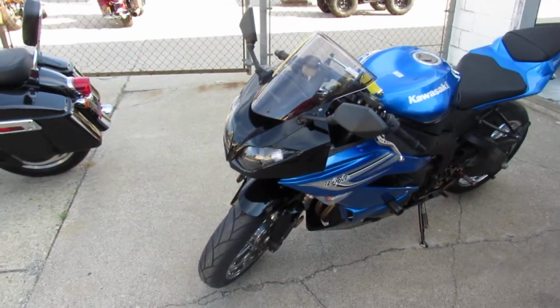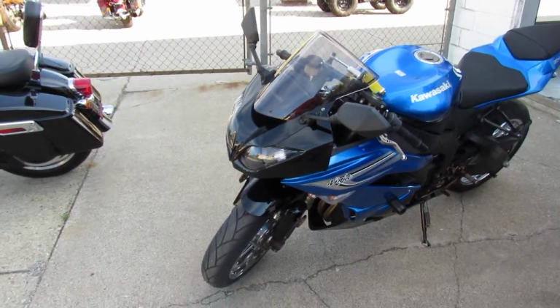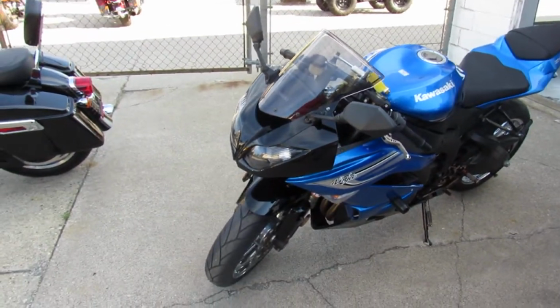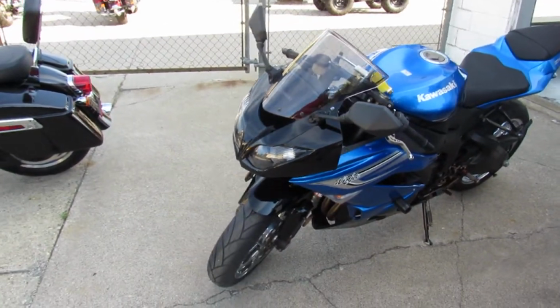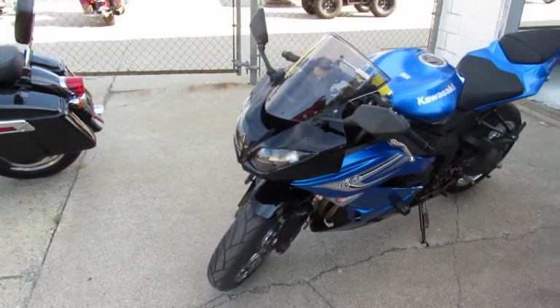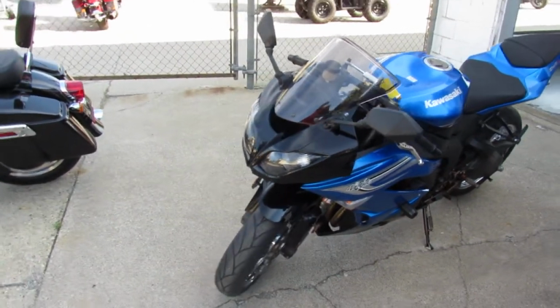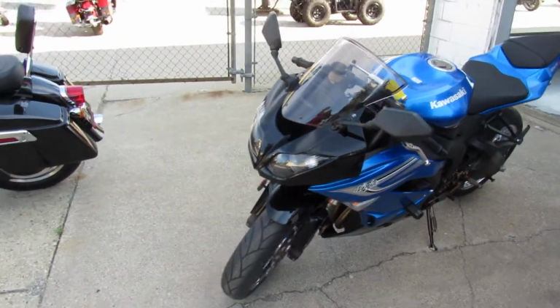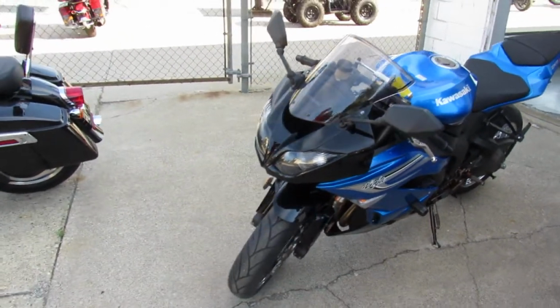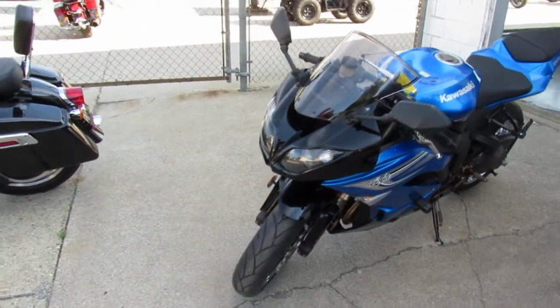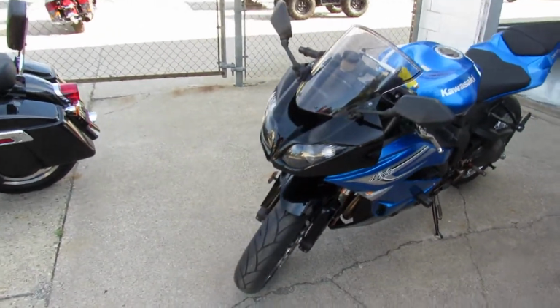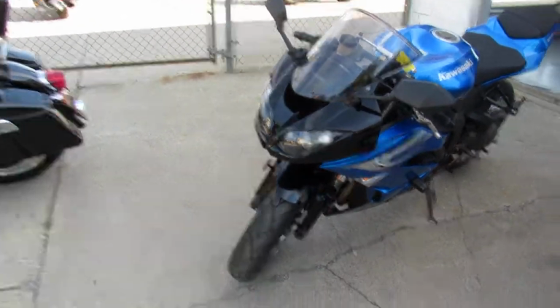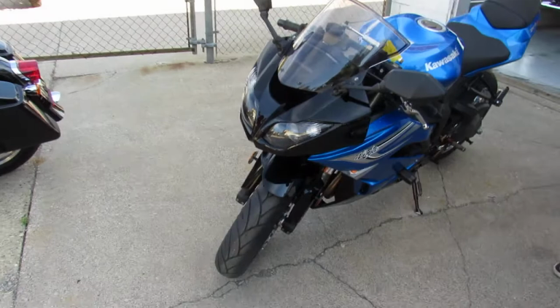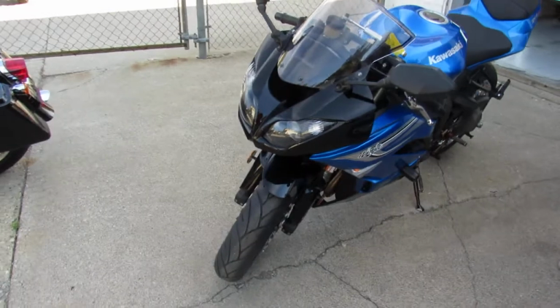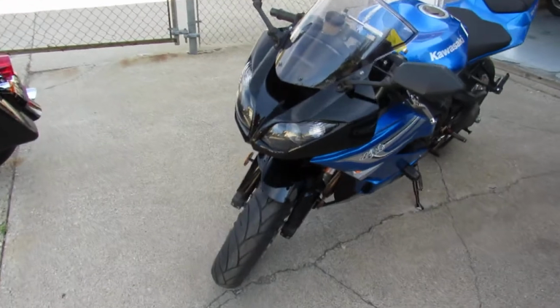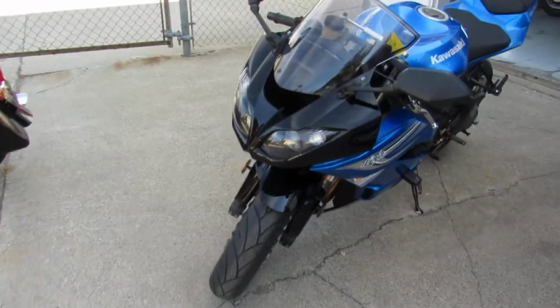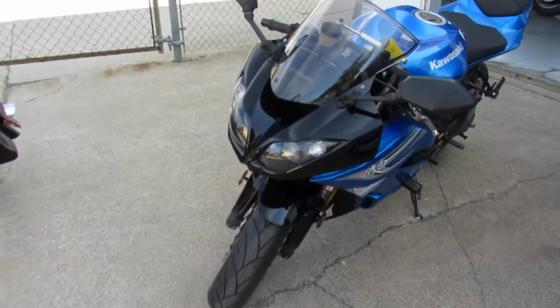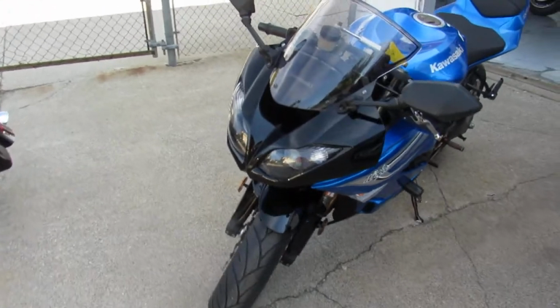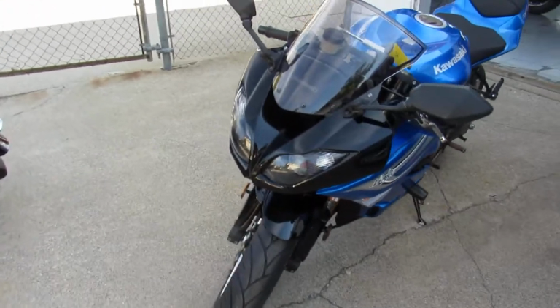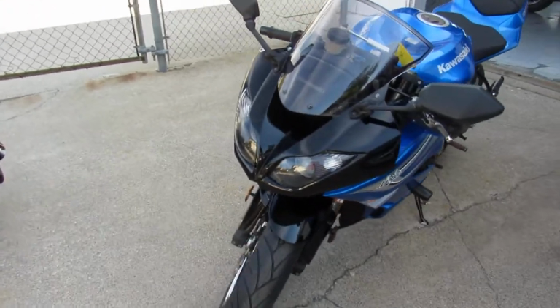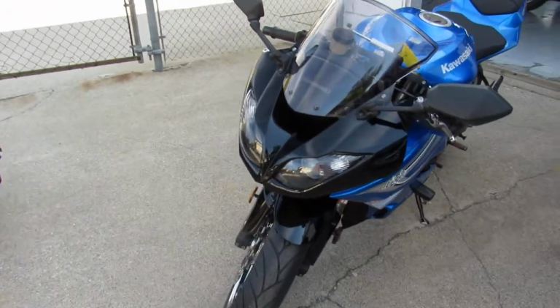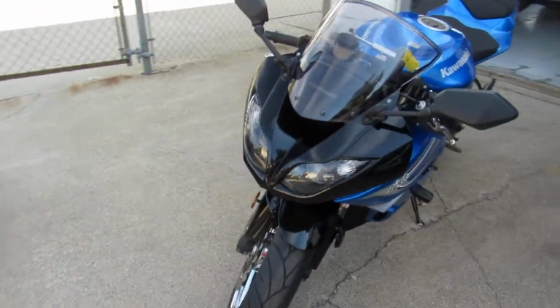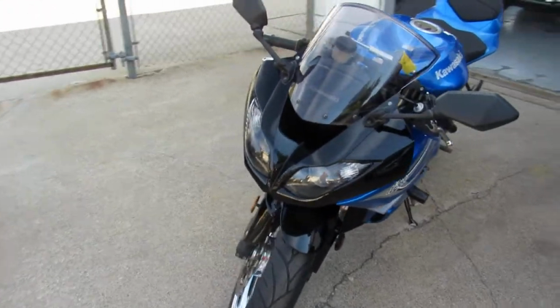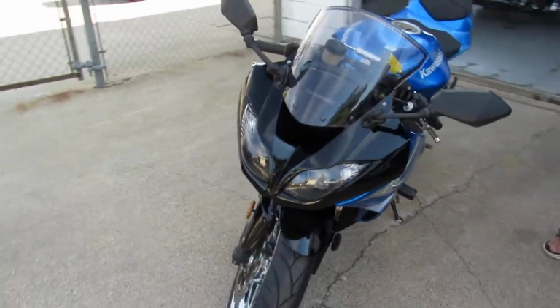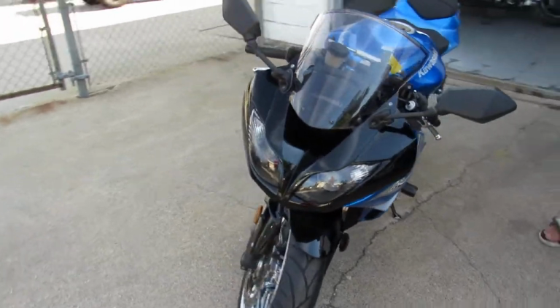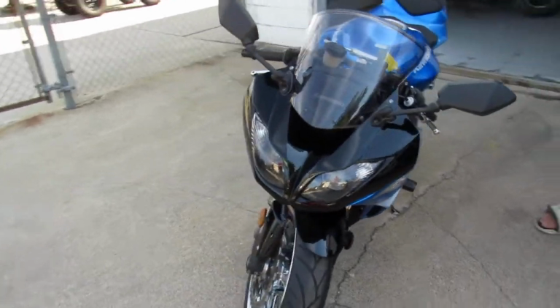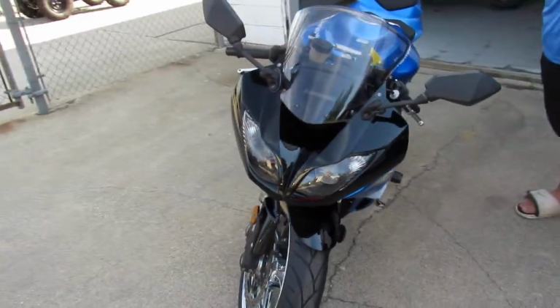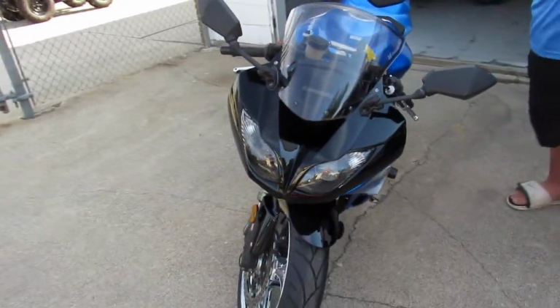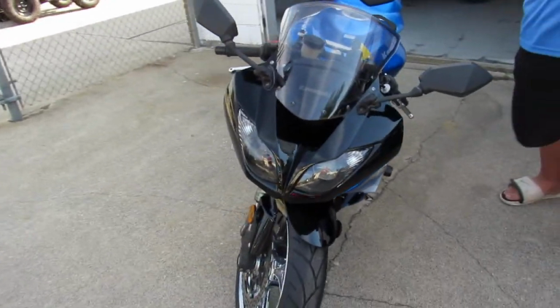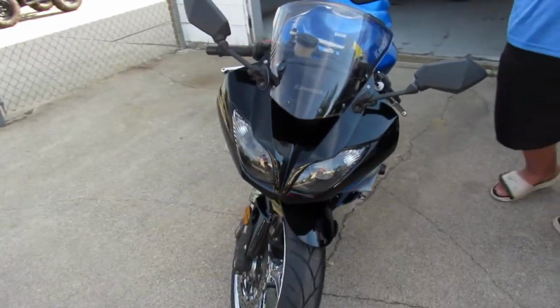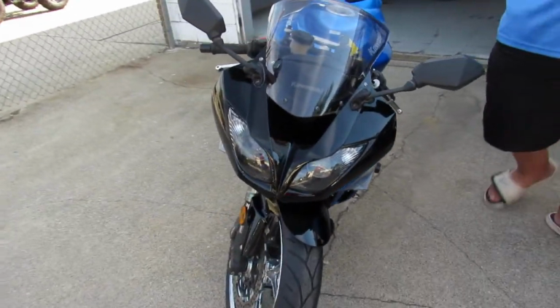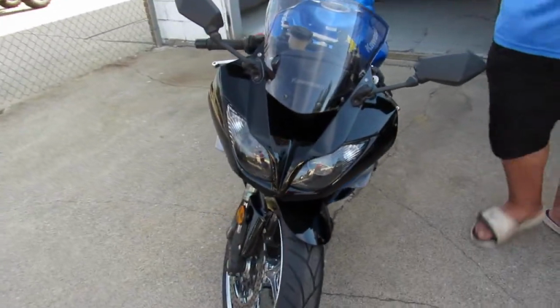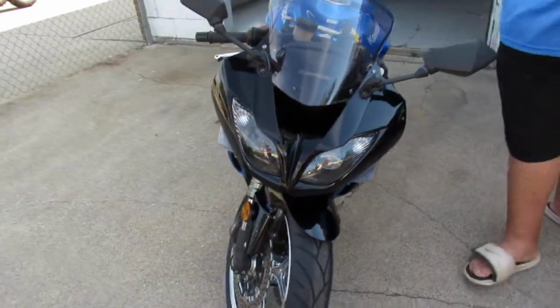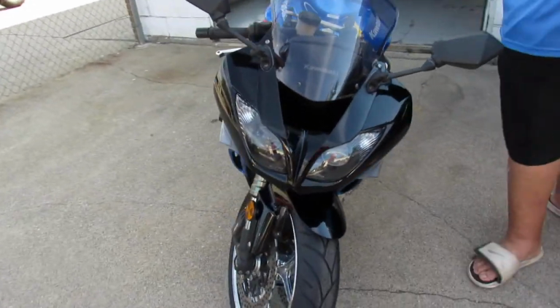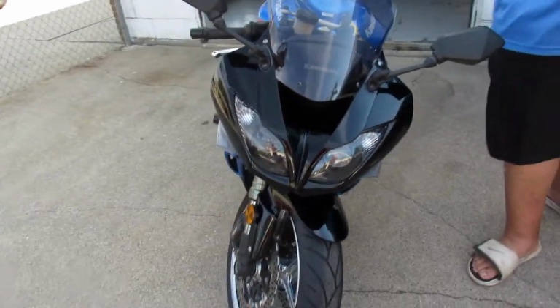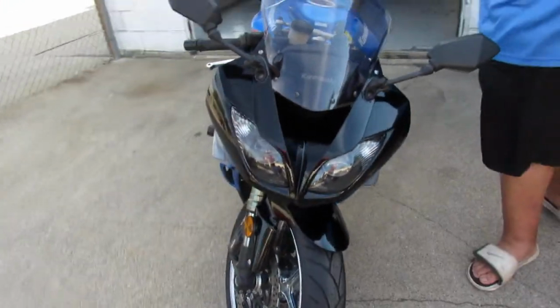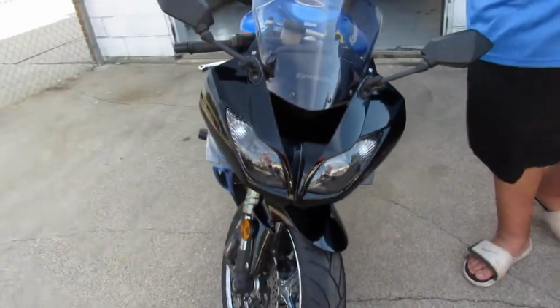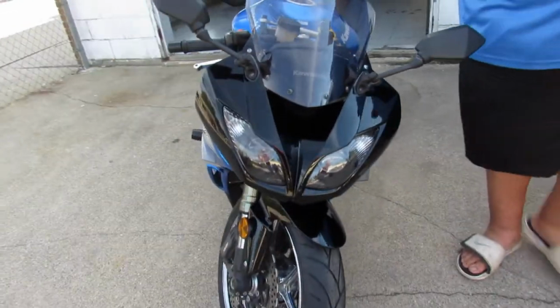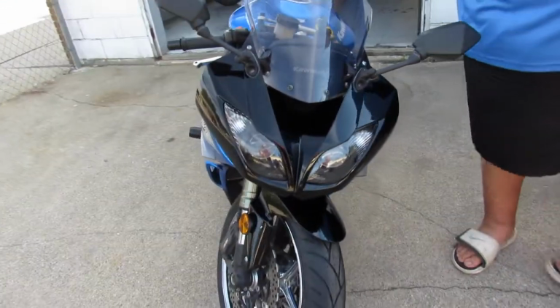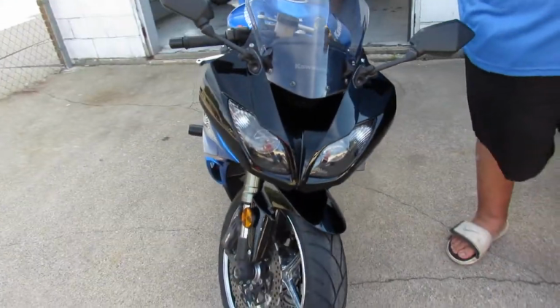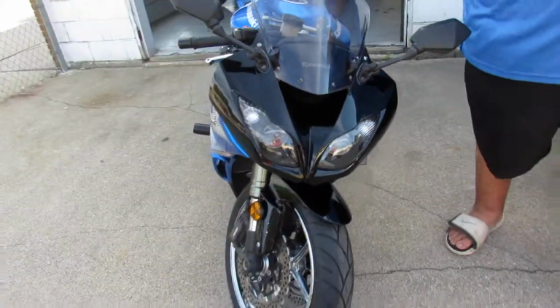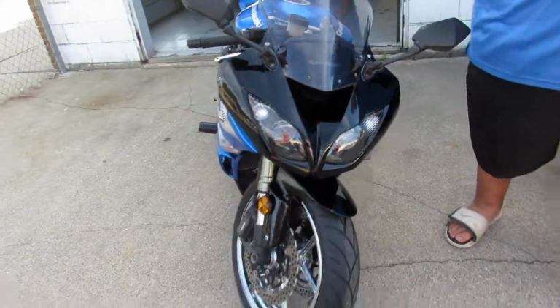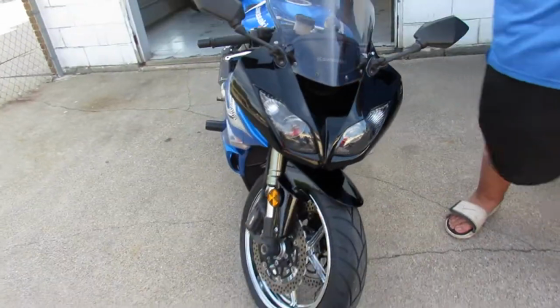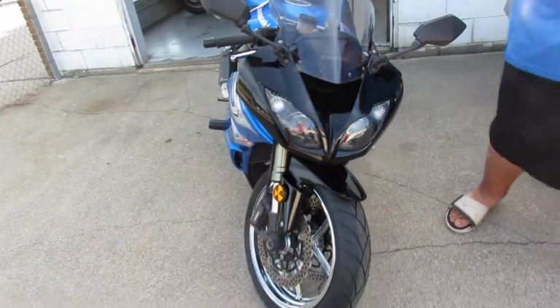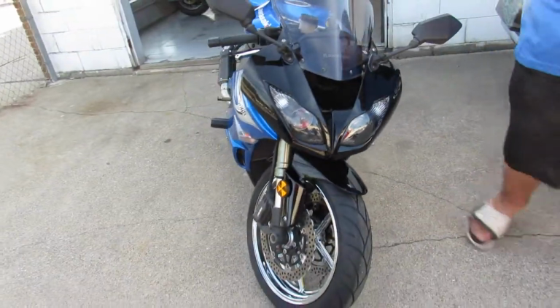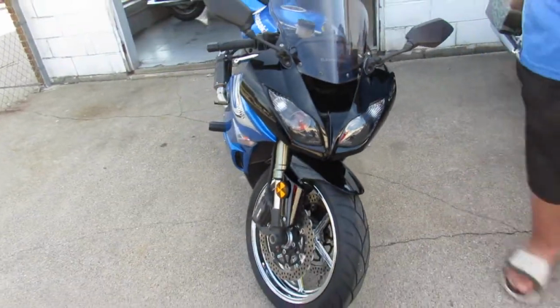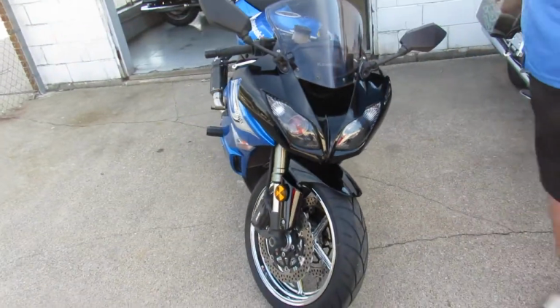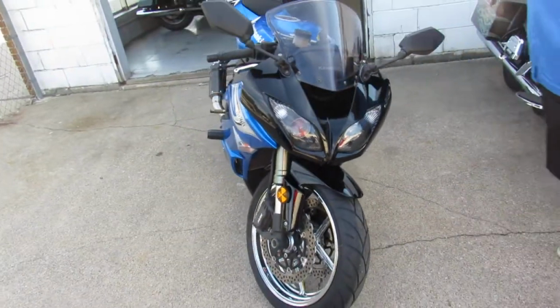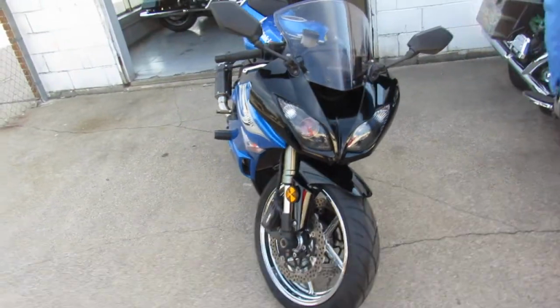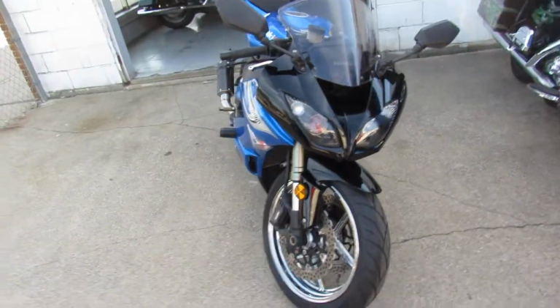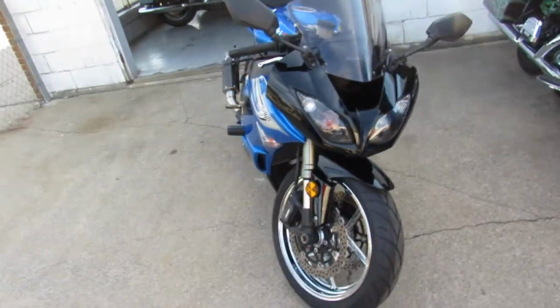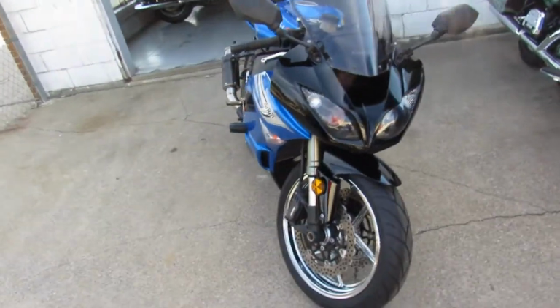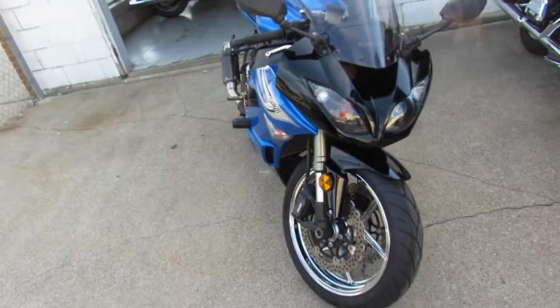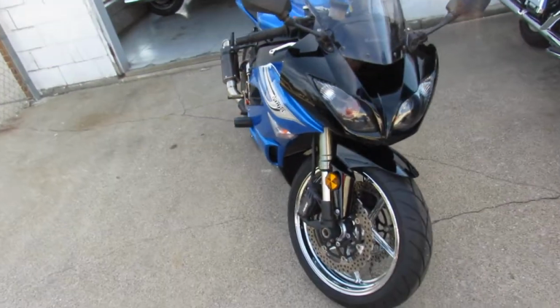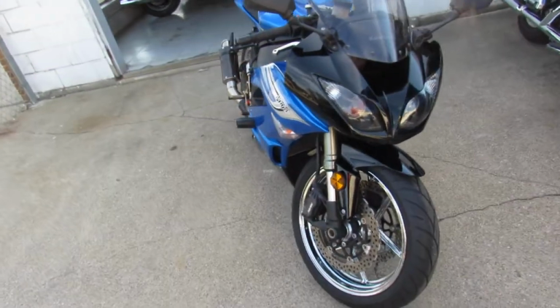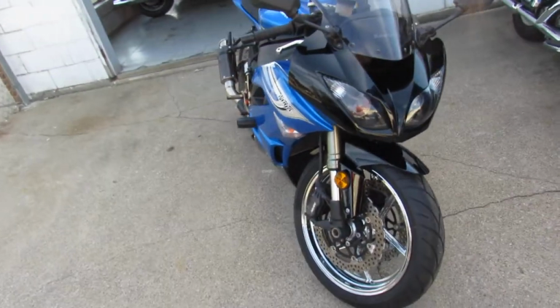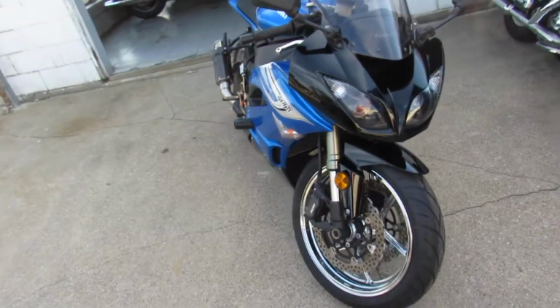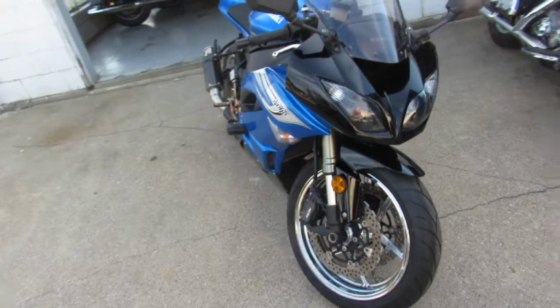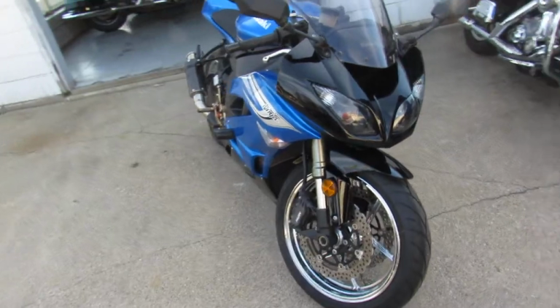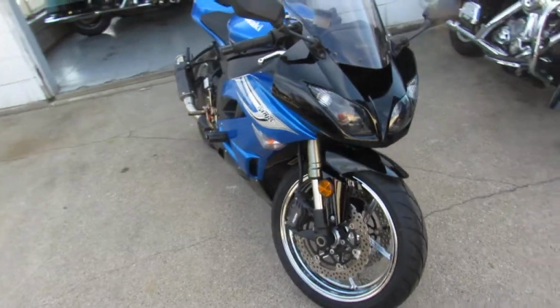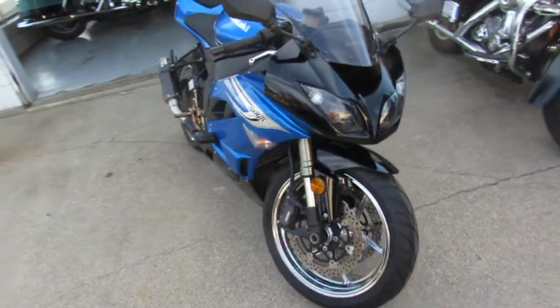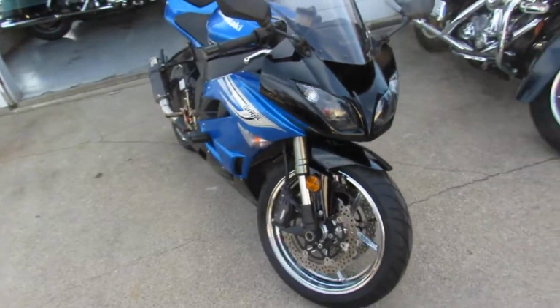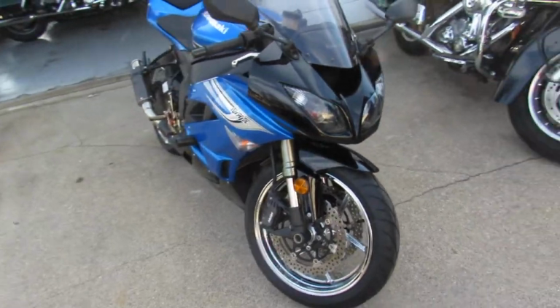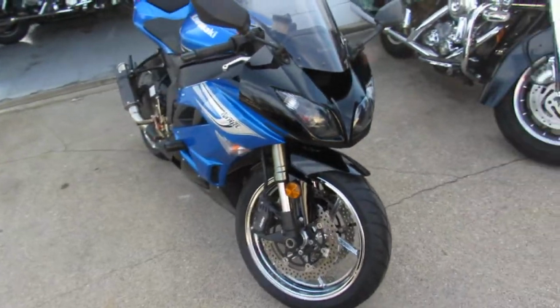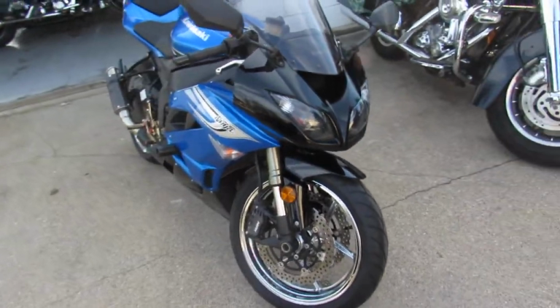Today I'm going to show you the 2011 ZX6R which is for sale with only 5,268 miles.